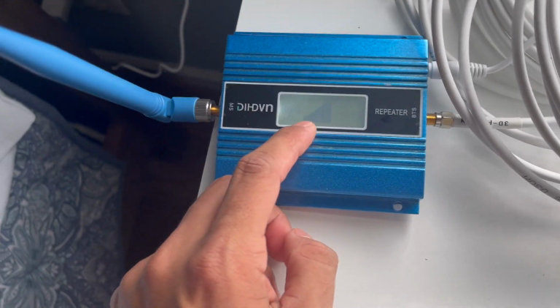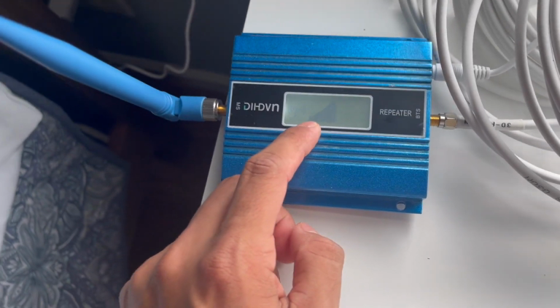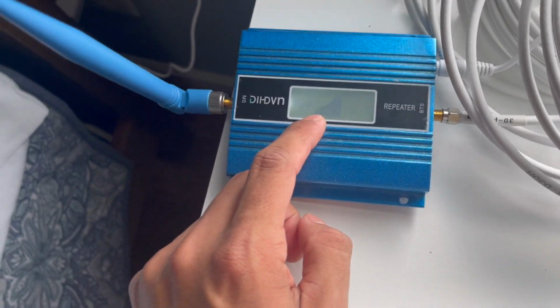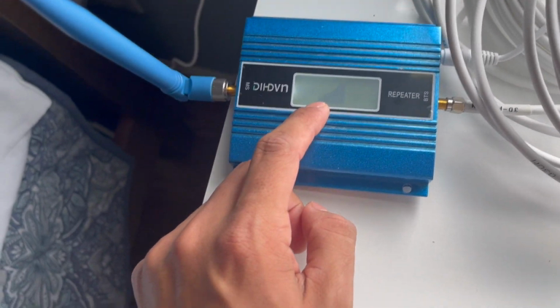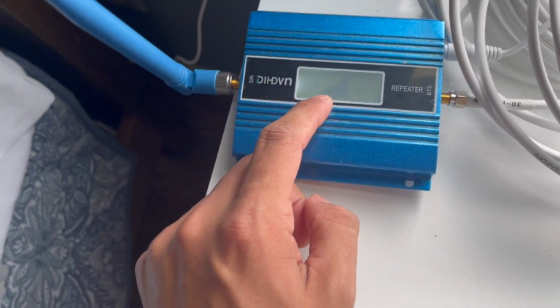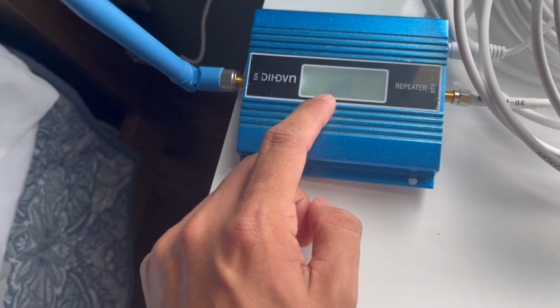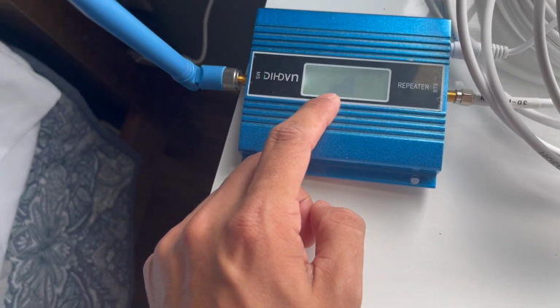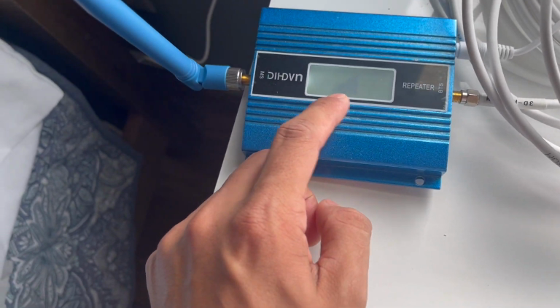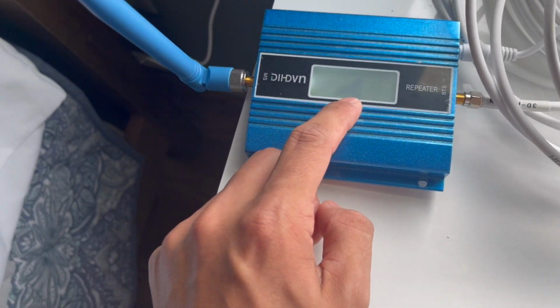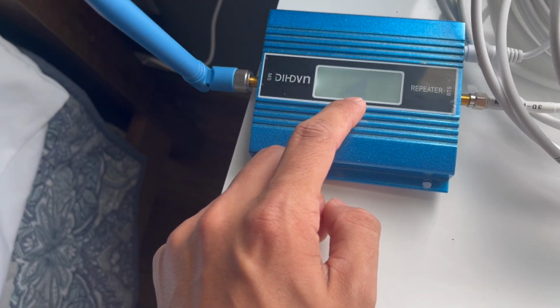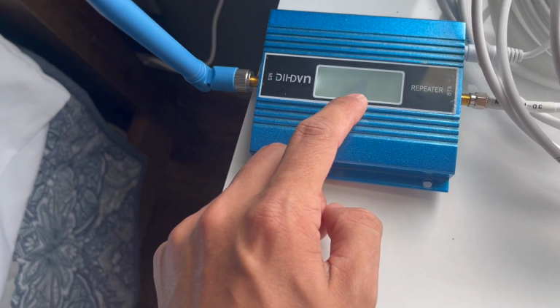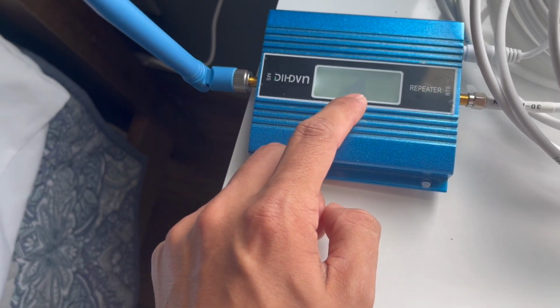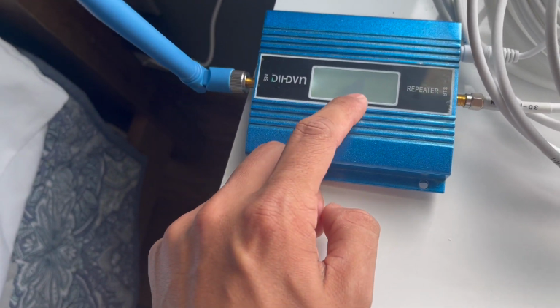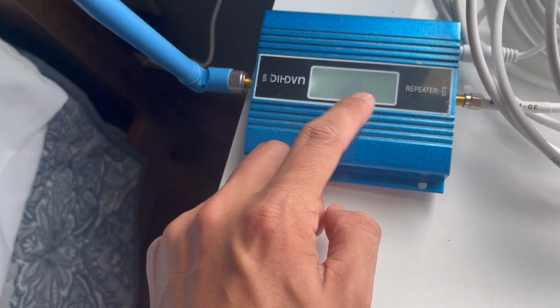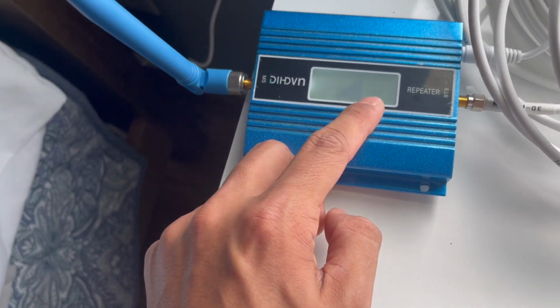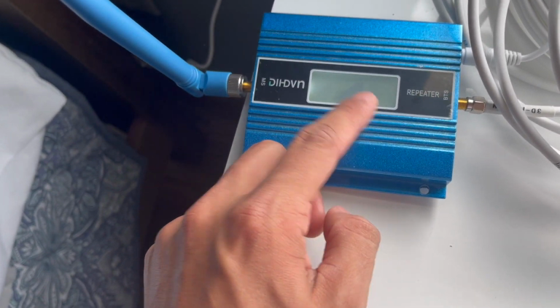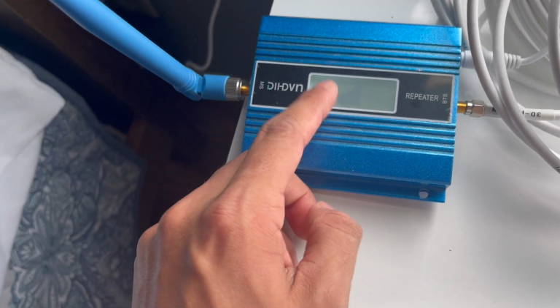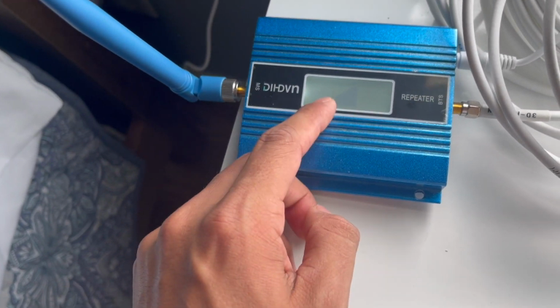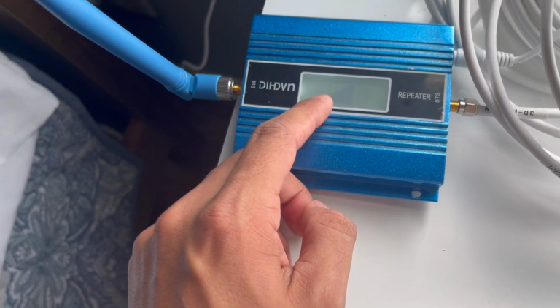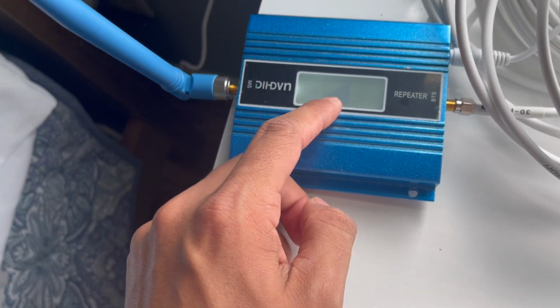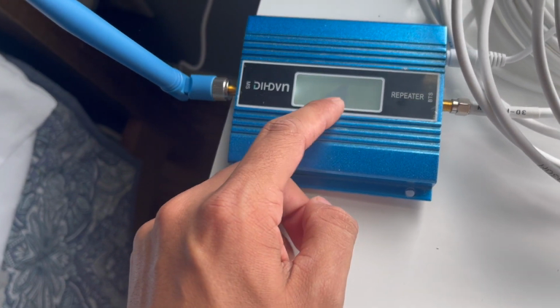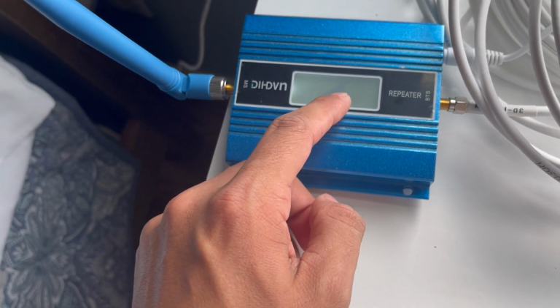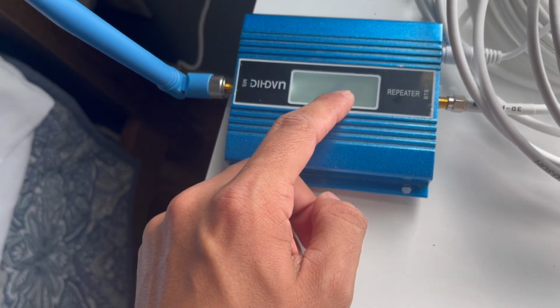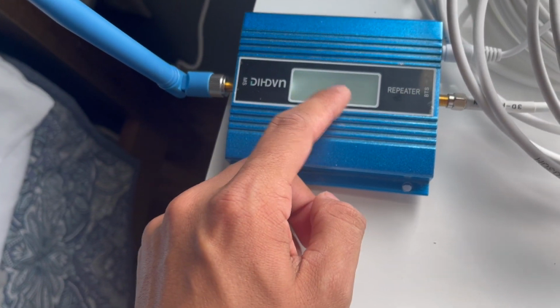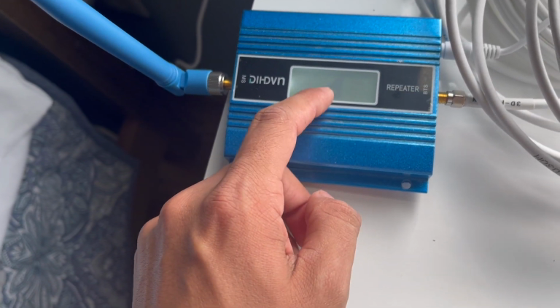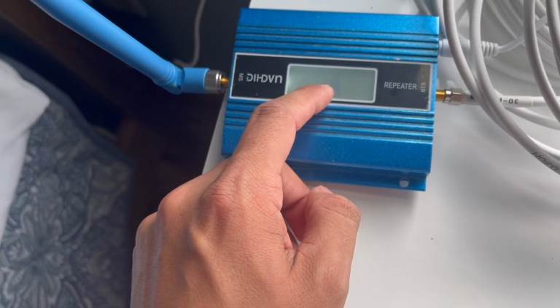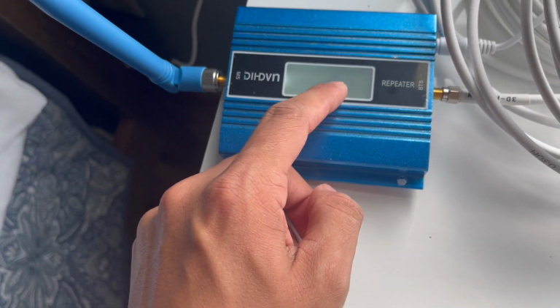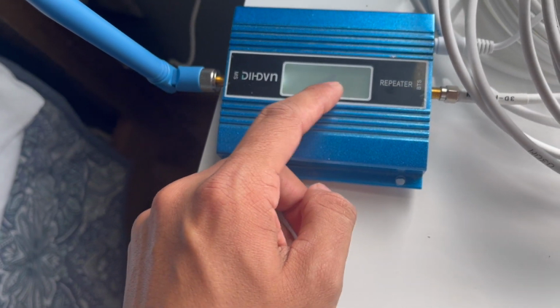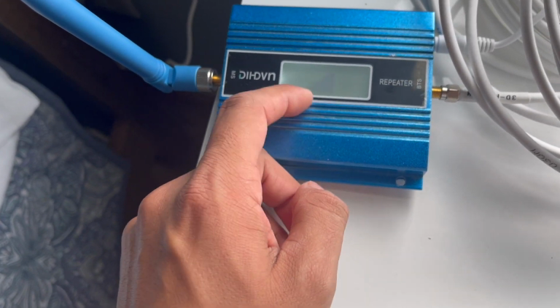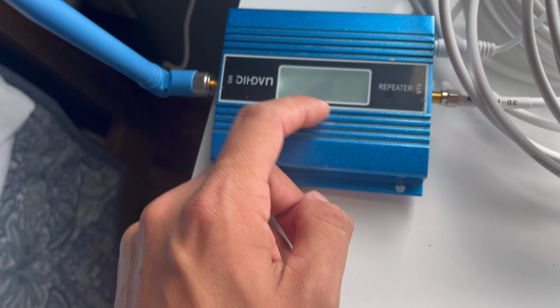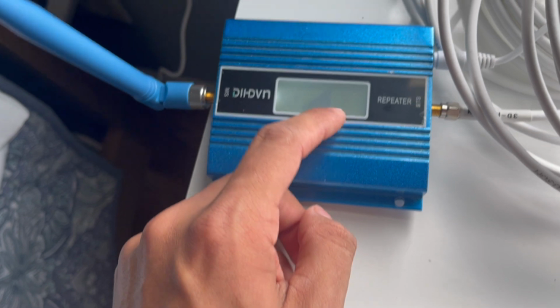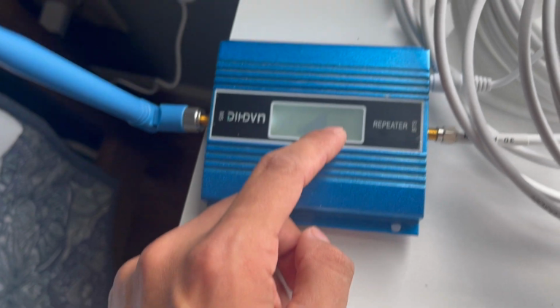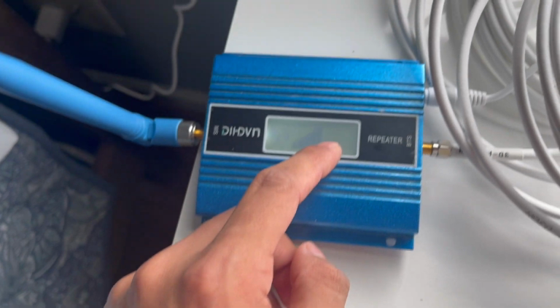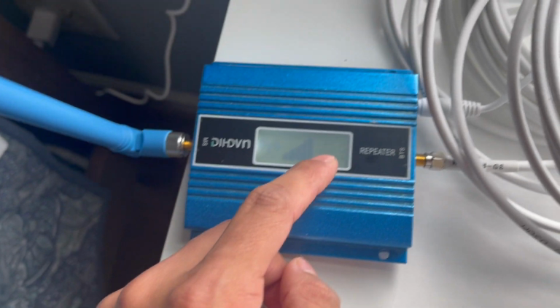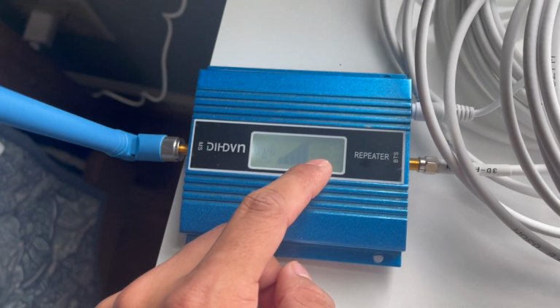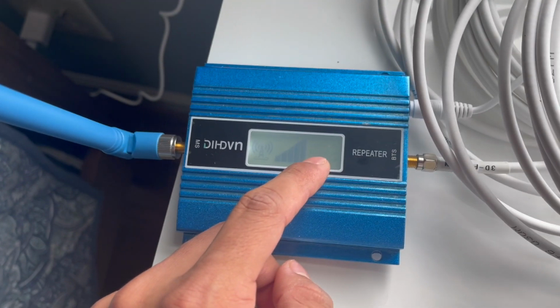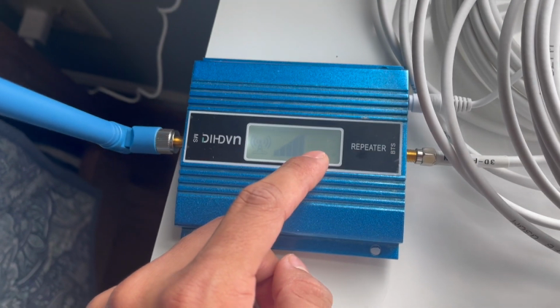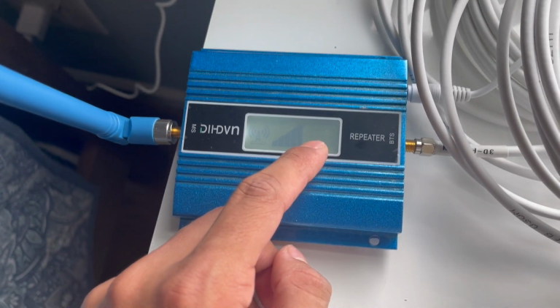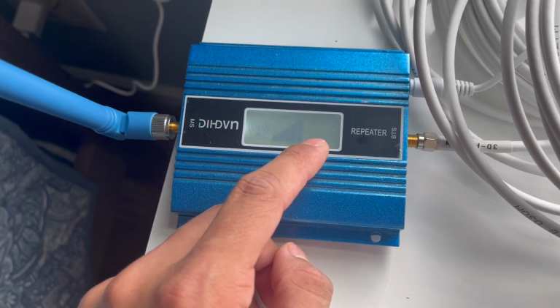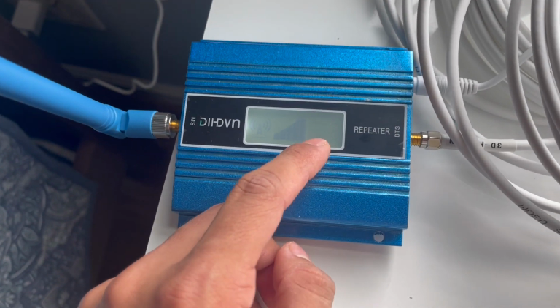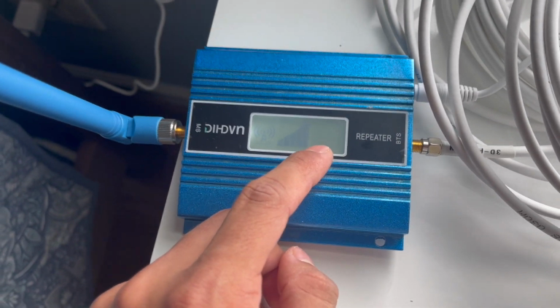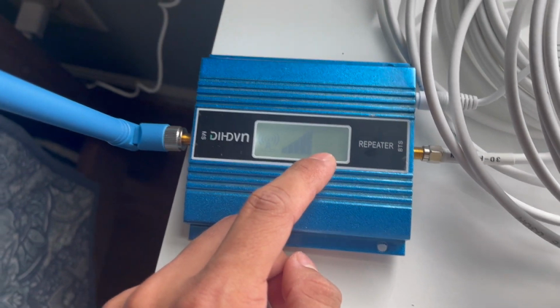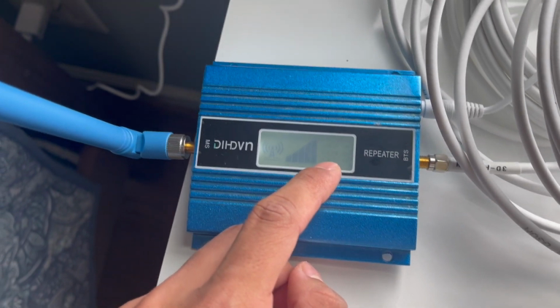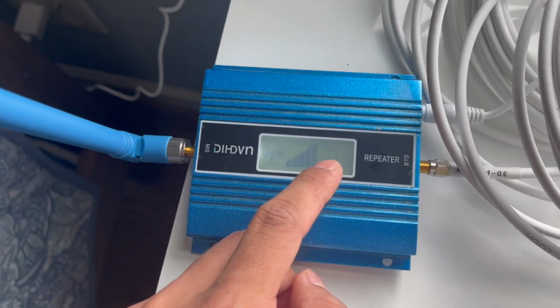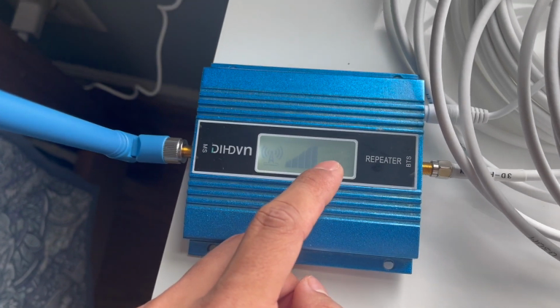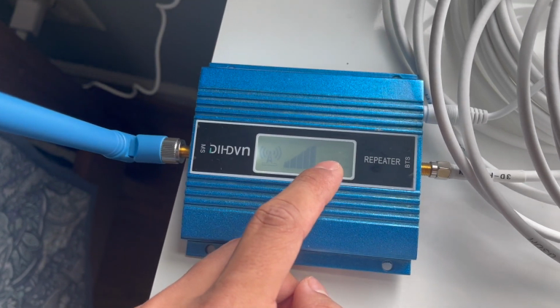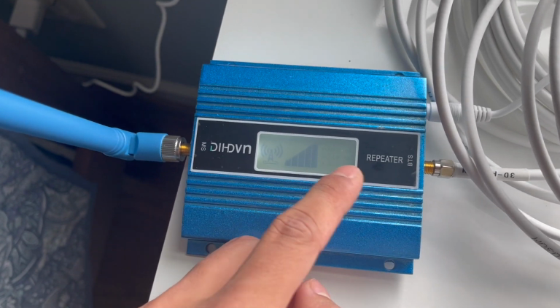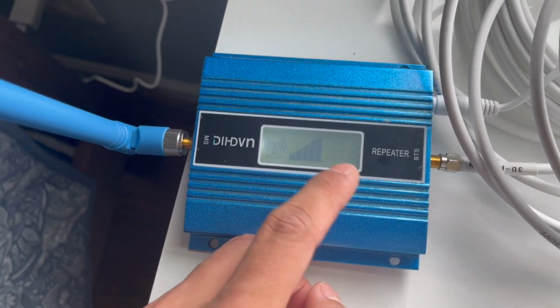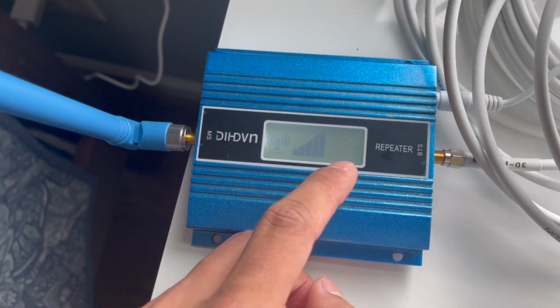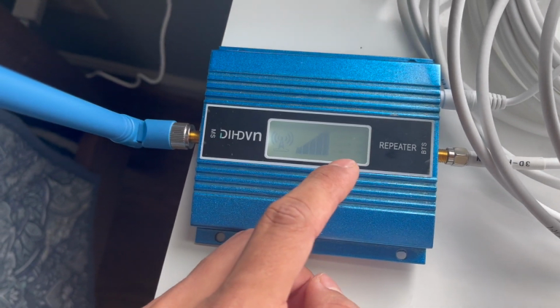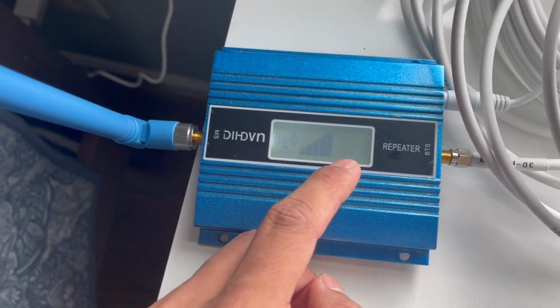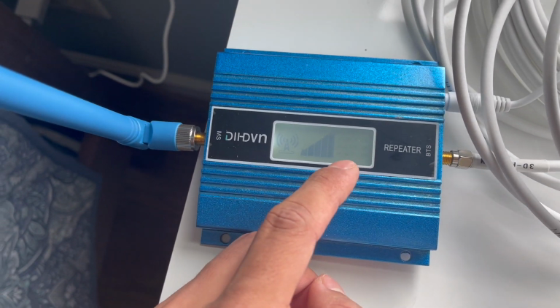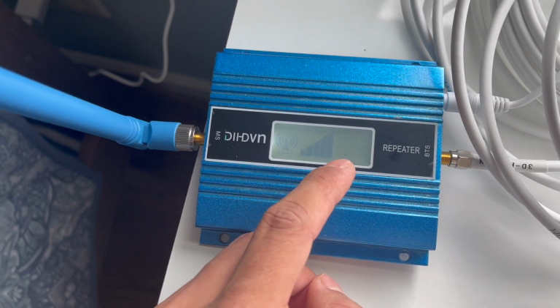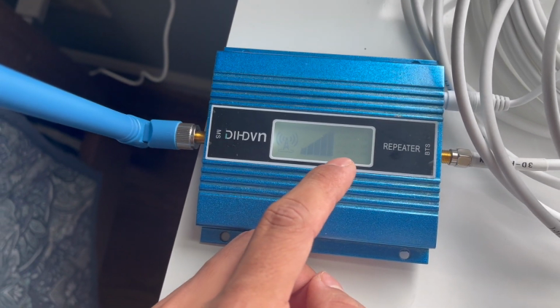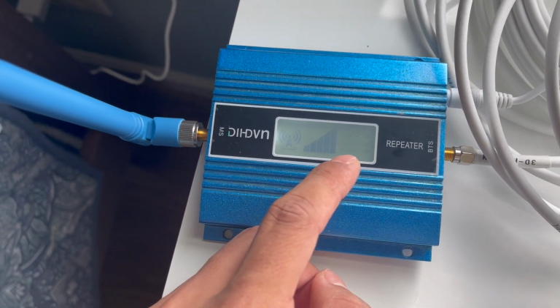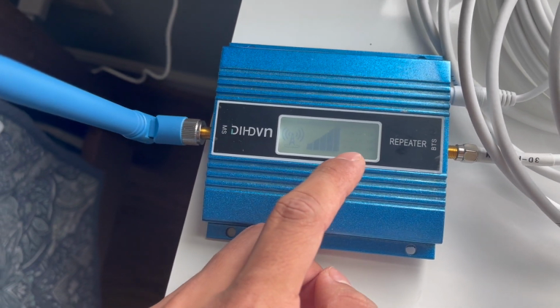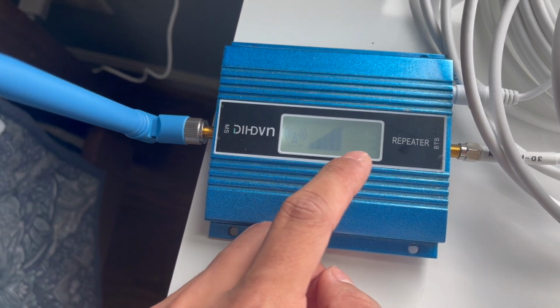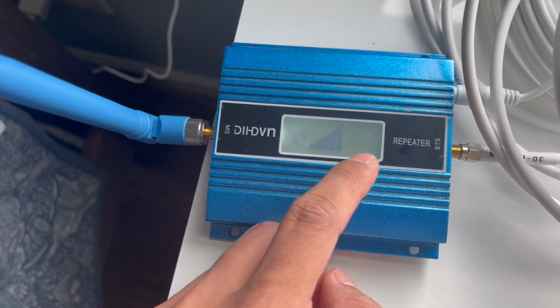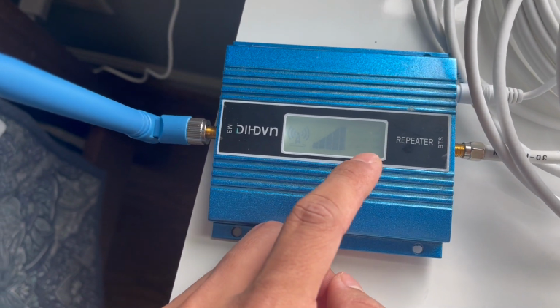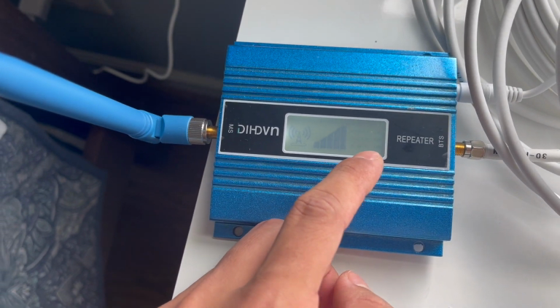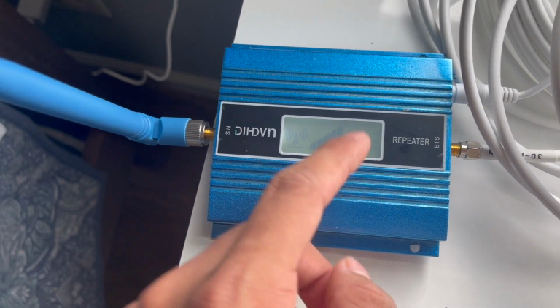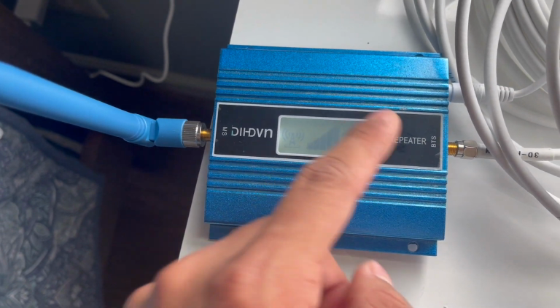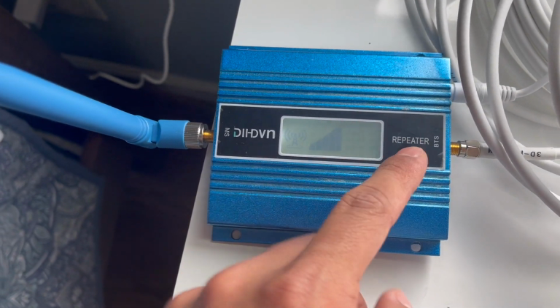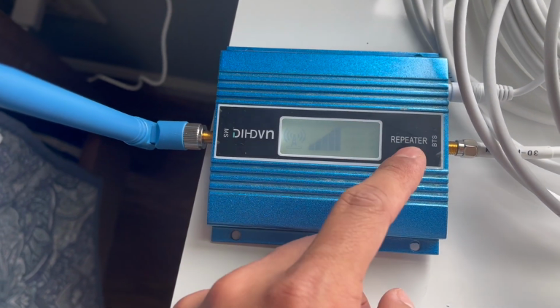We got 1, 2, 3, 4, 5 bars saying that it's working. It says power is okay, the gain is okay, the AGC is okay.